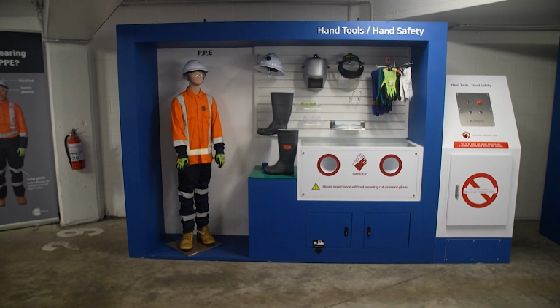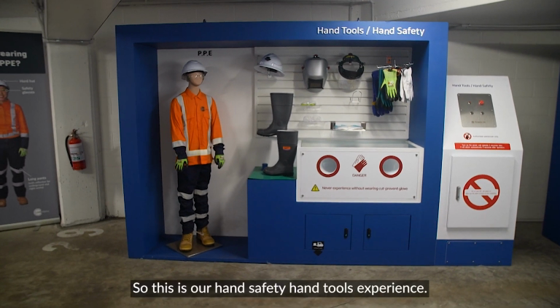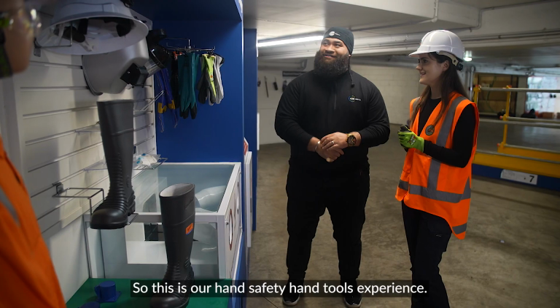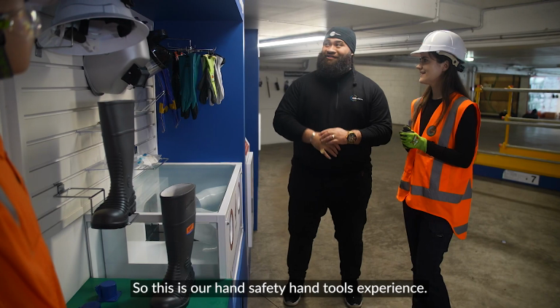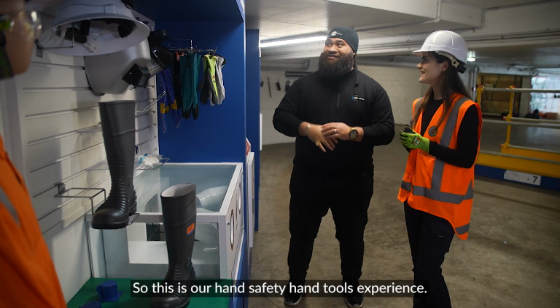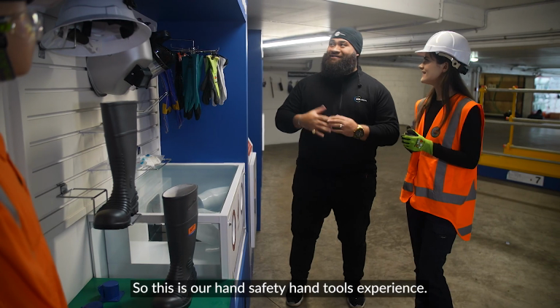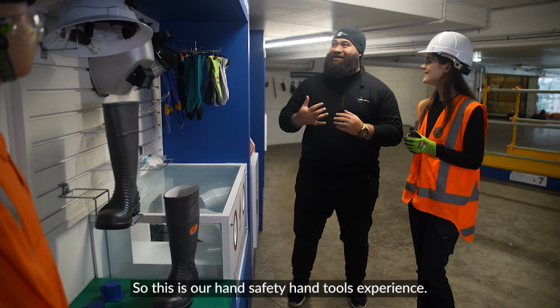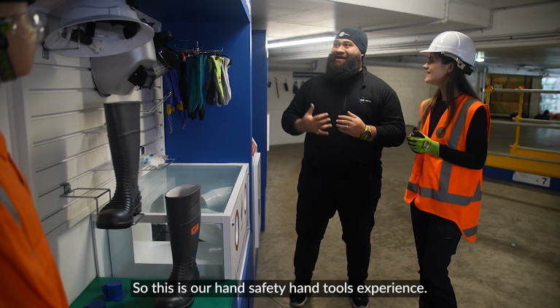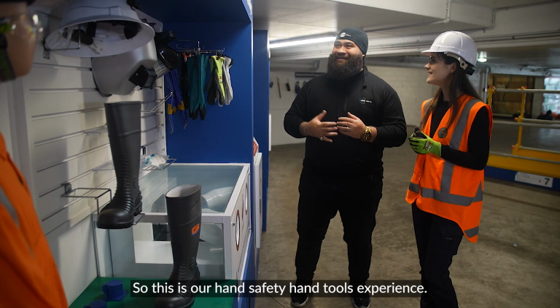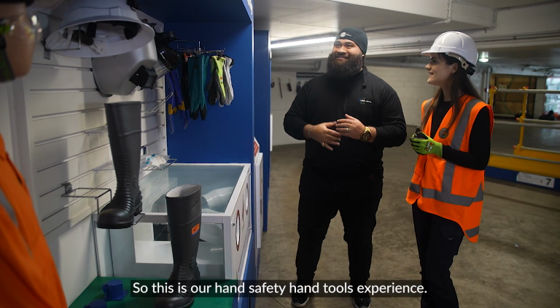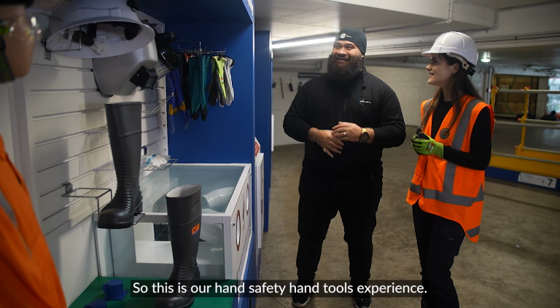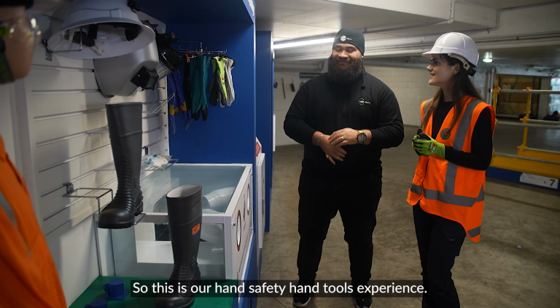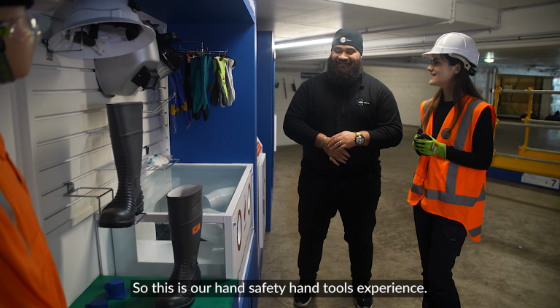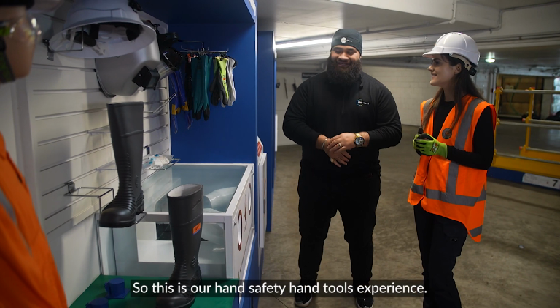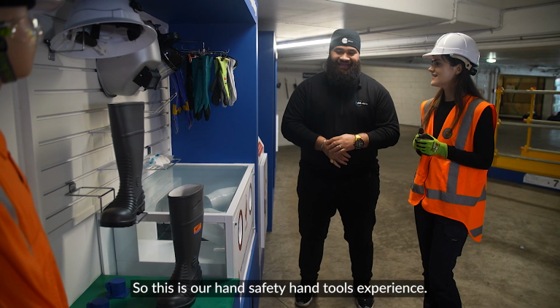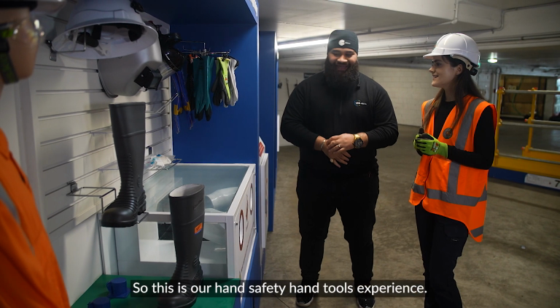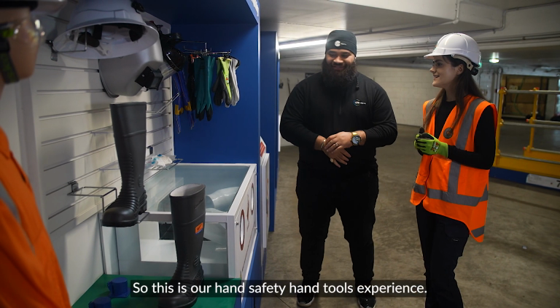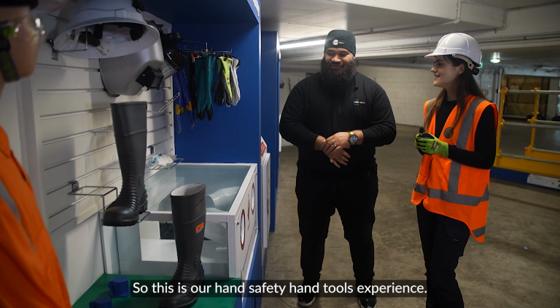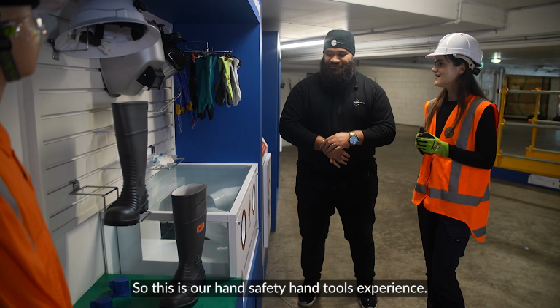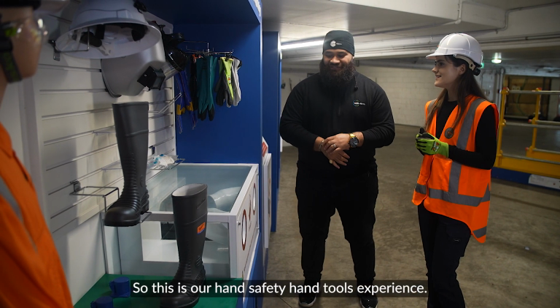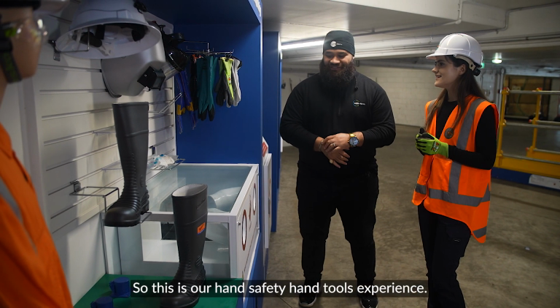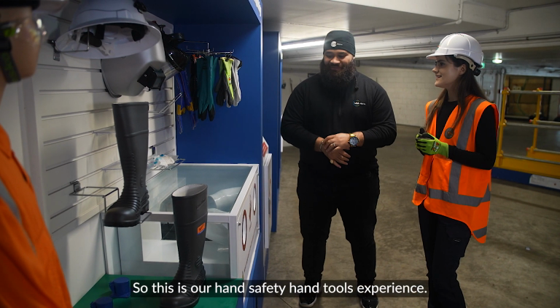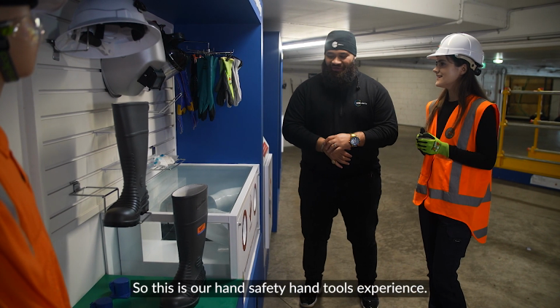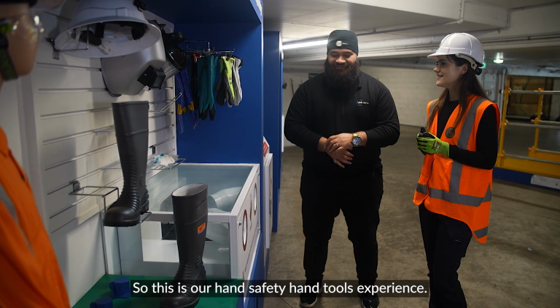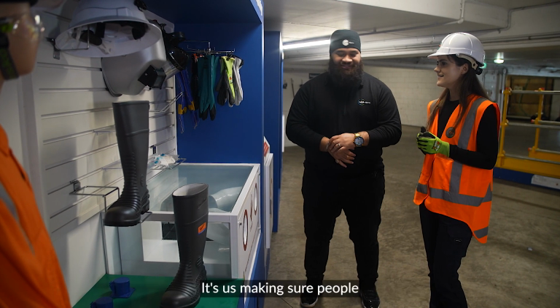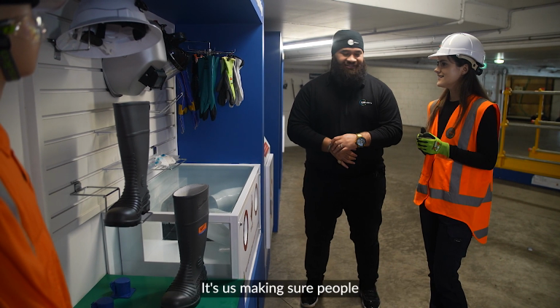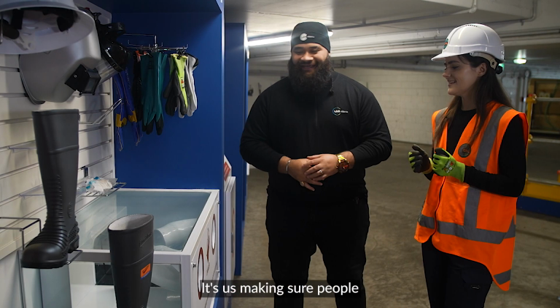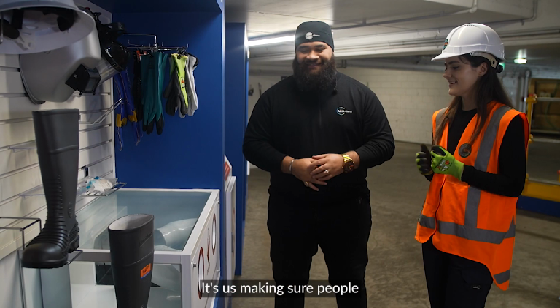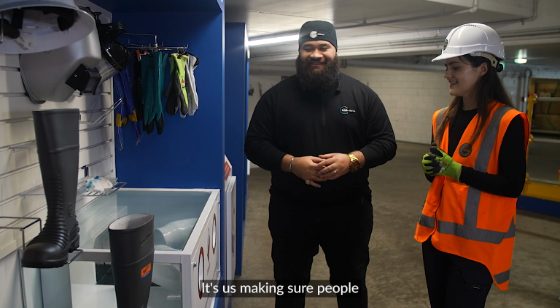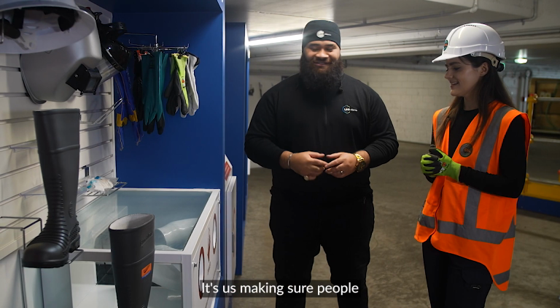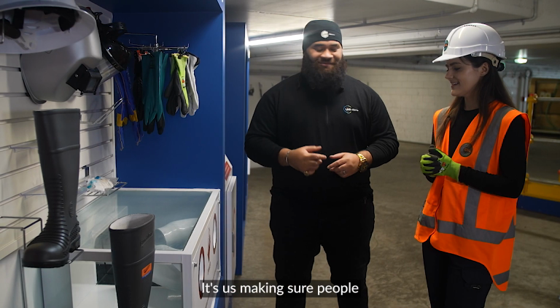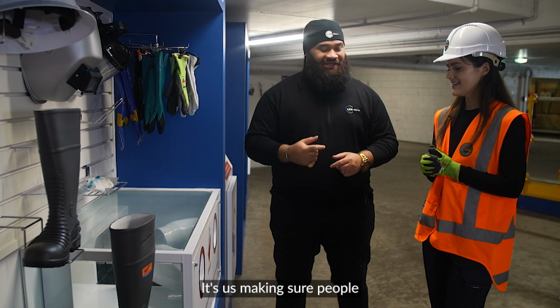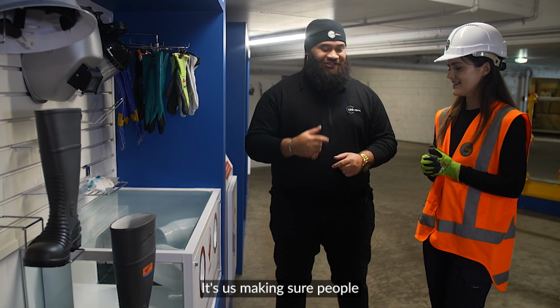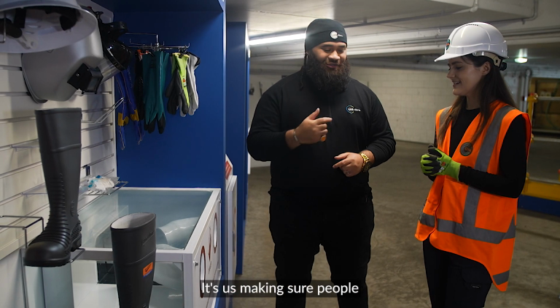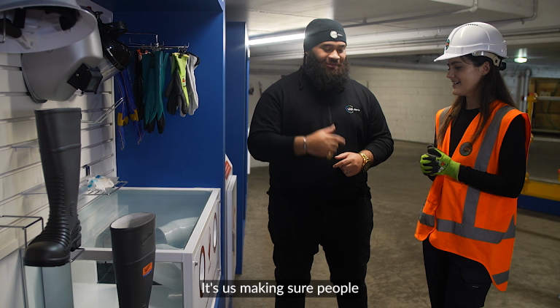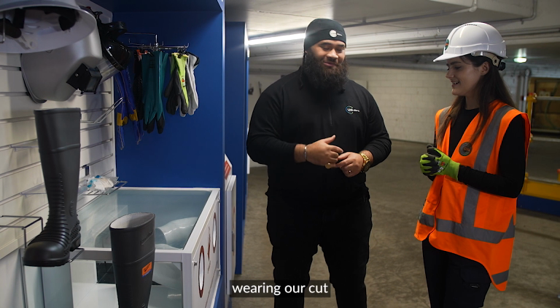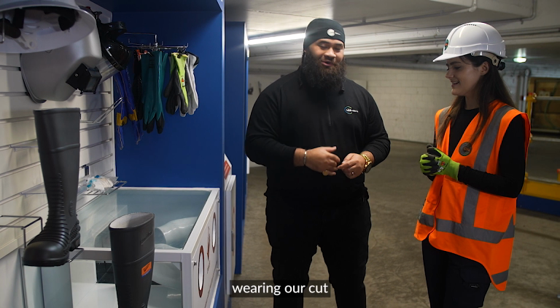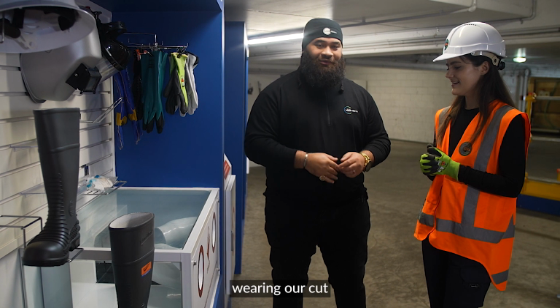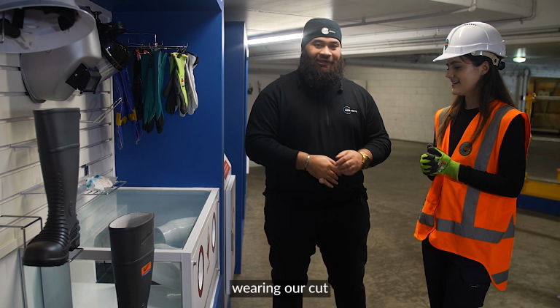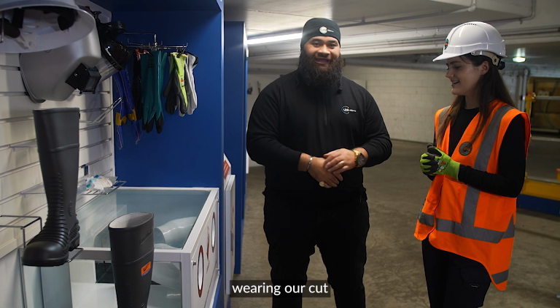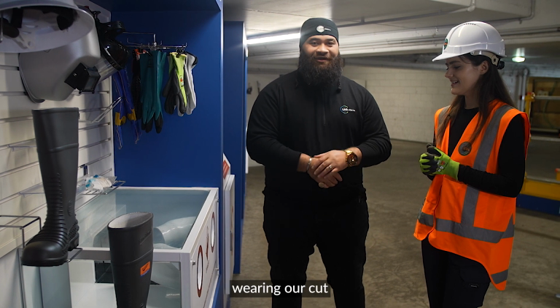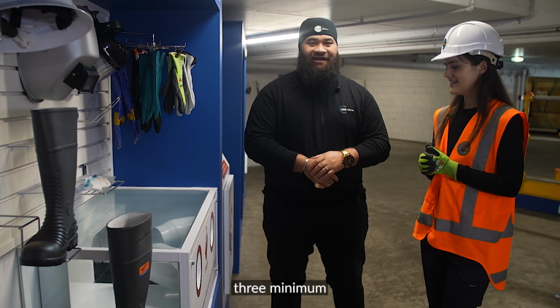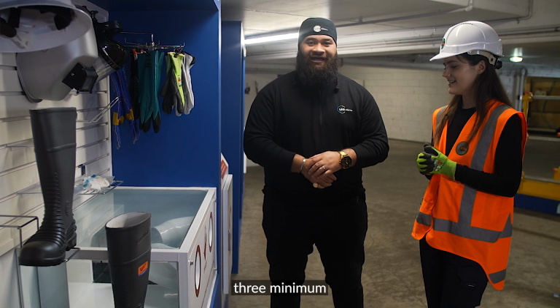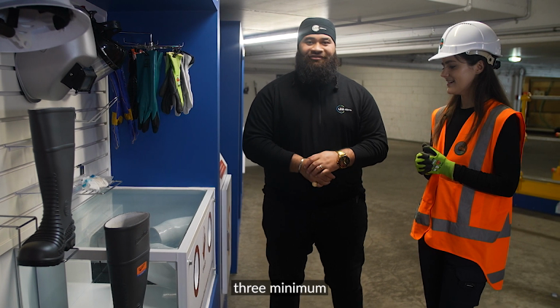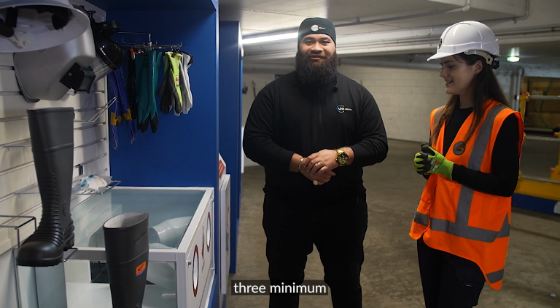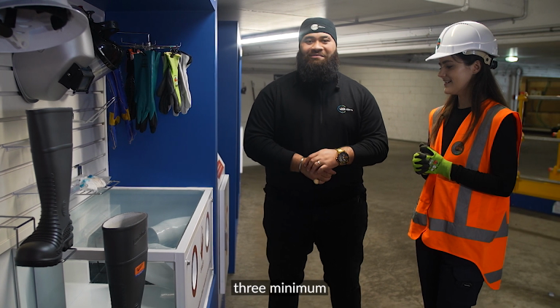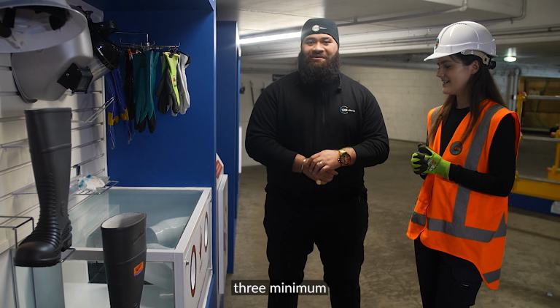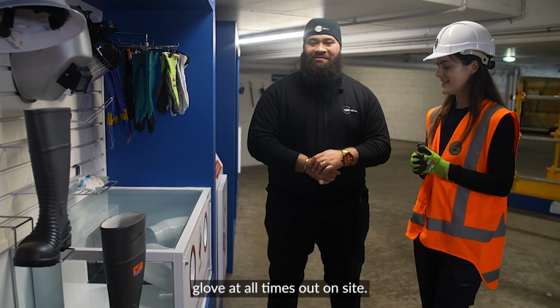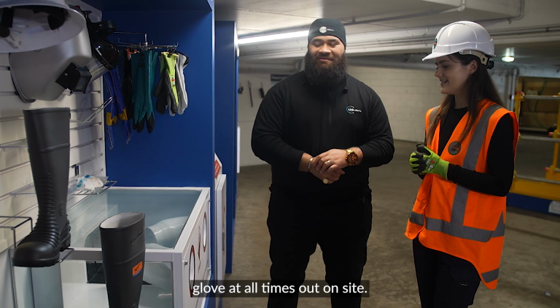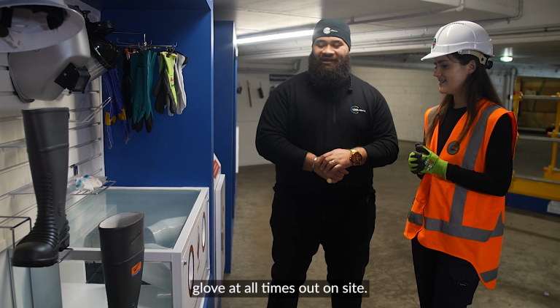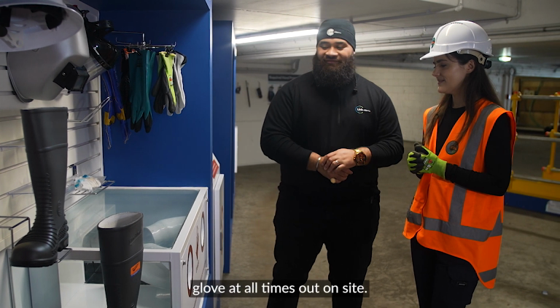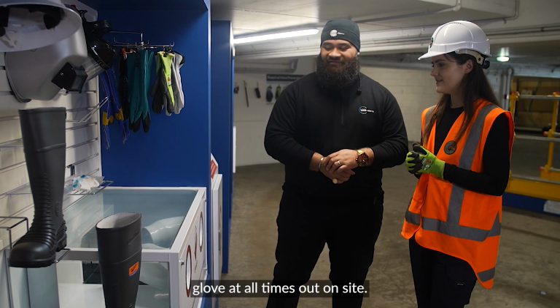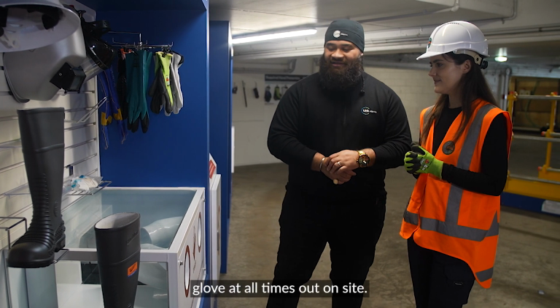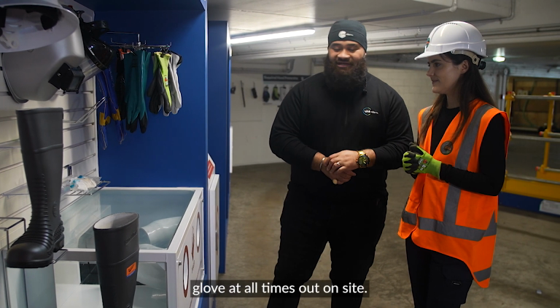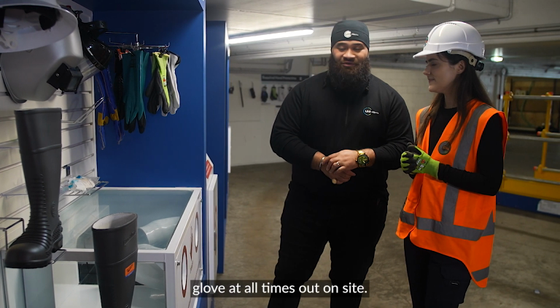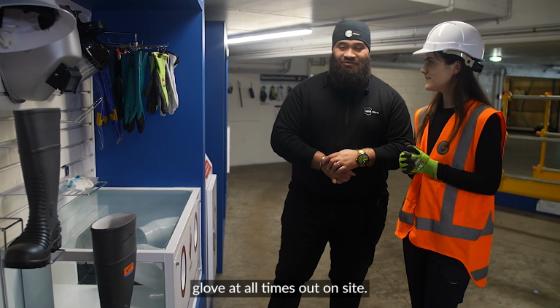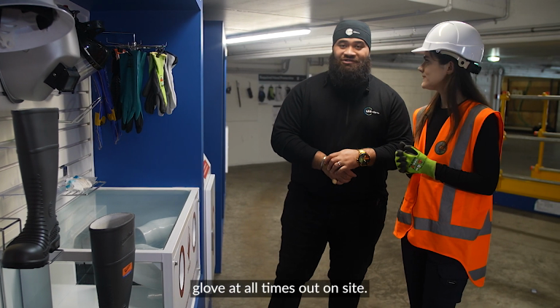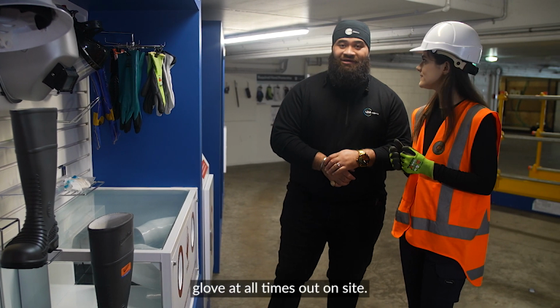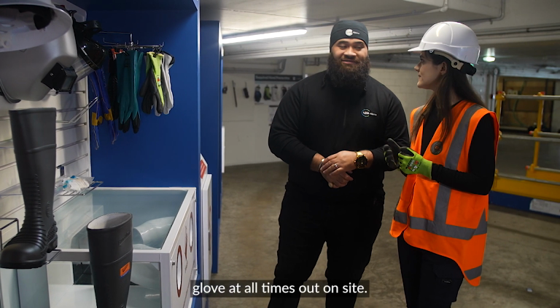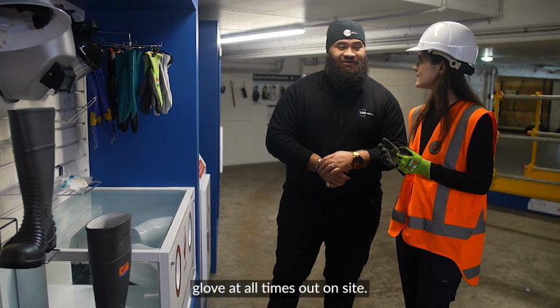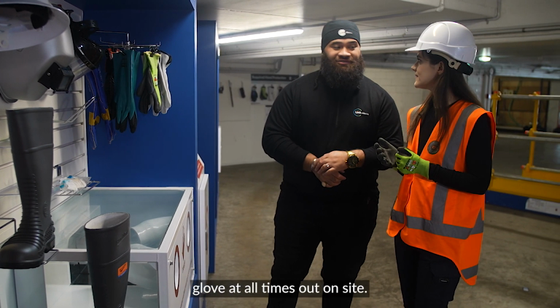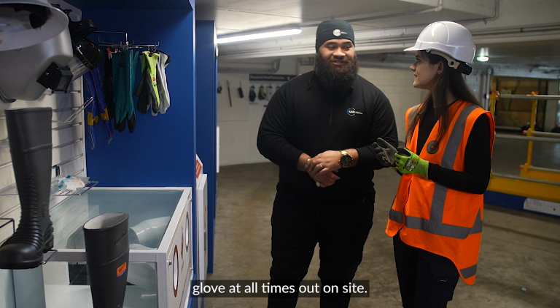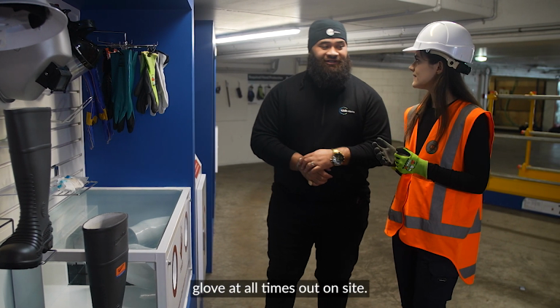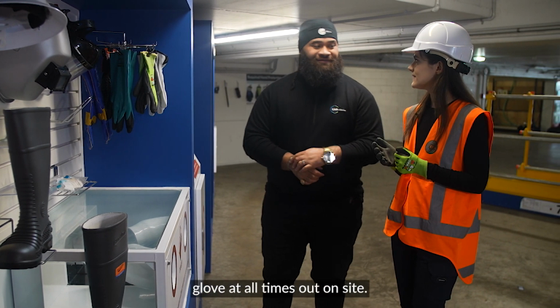So this is our hand safety, hand tools experience. It's about making sure people are wearing our cut-three minimum glove at all times out on site.